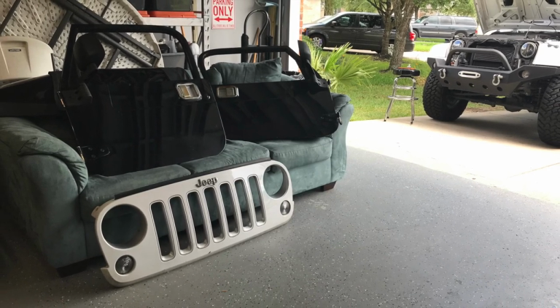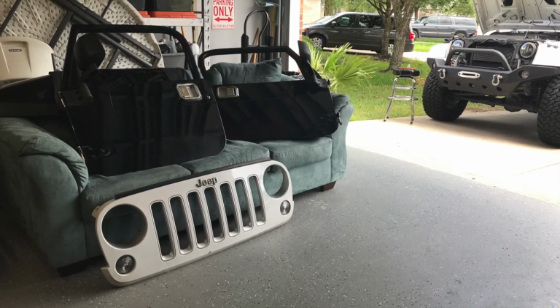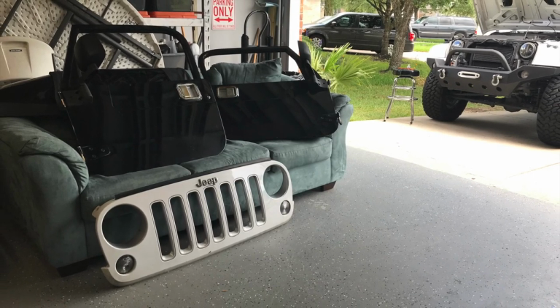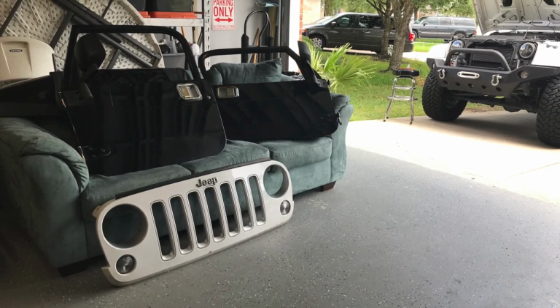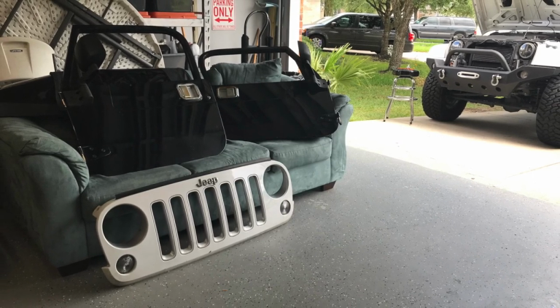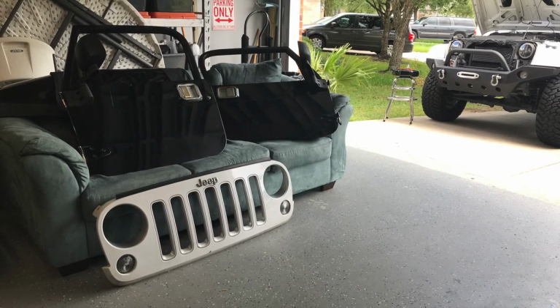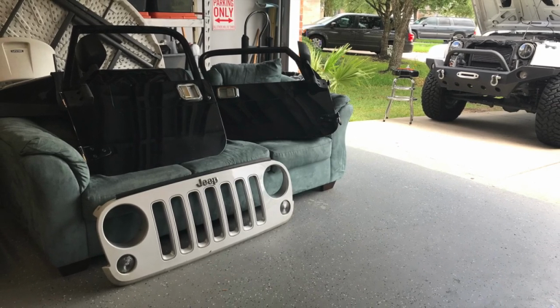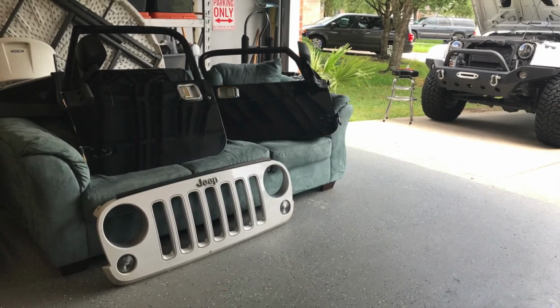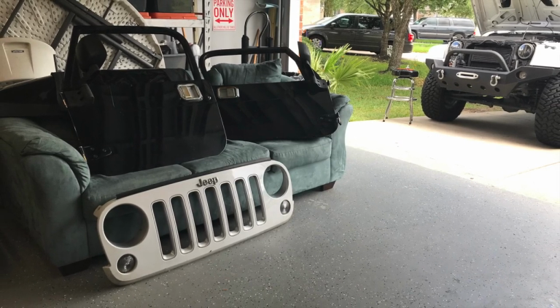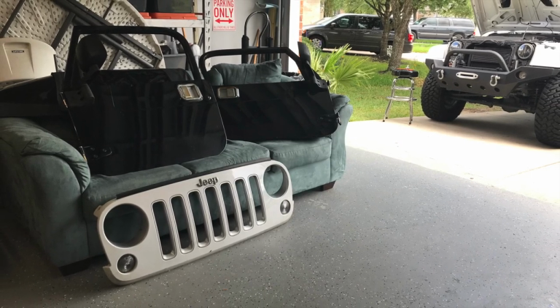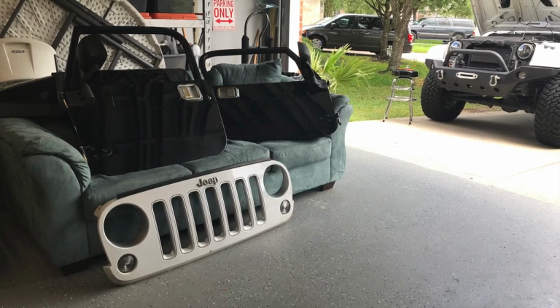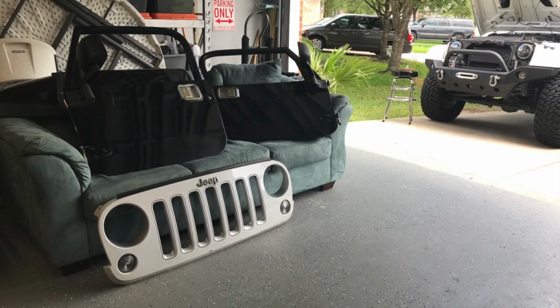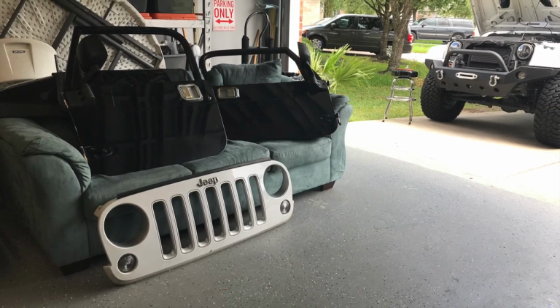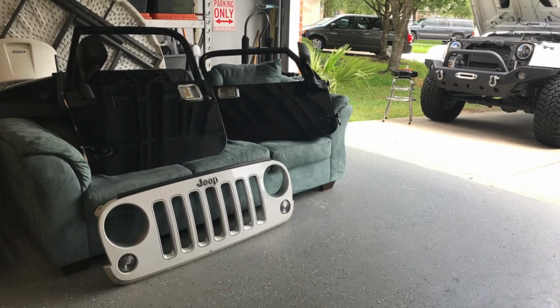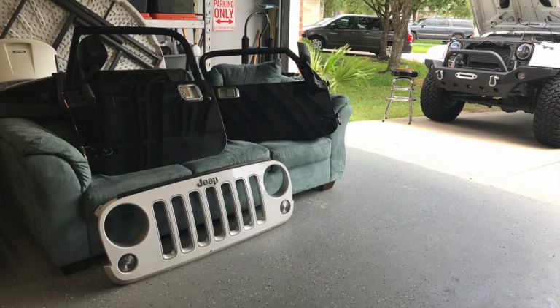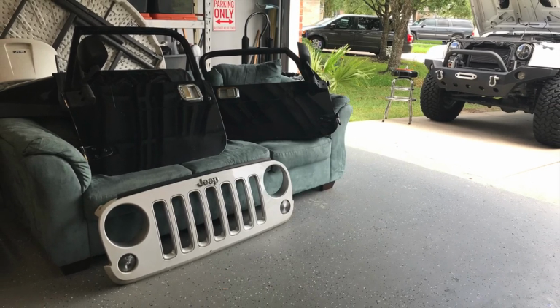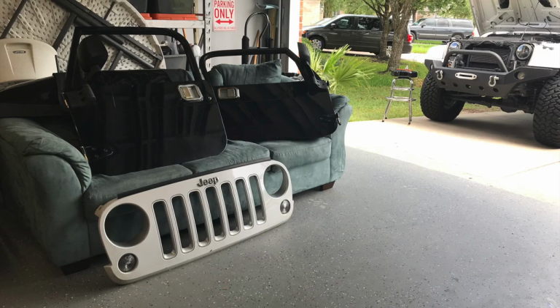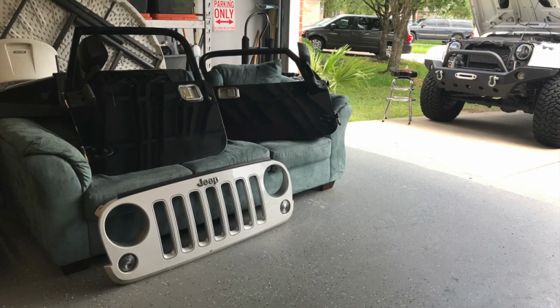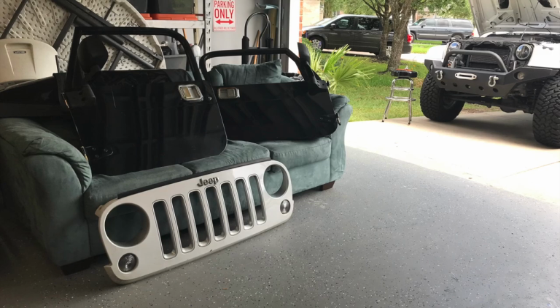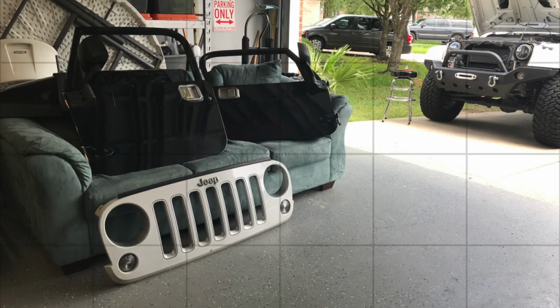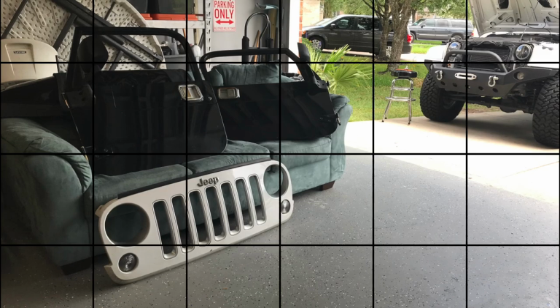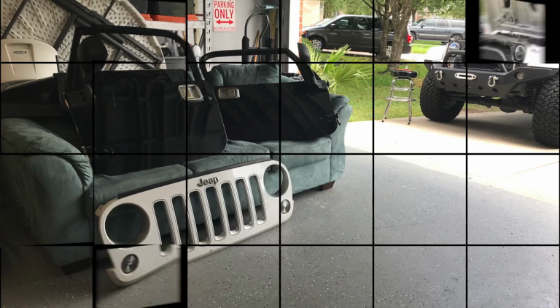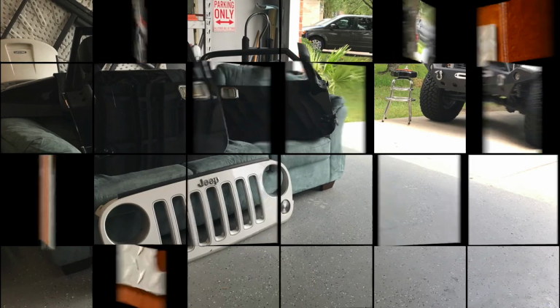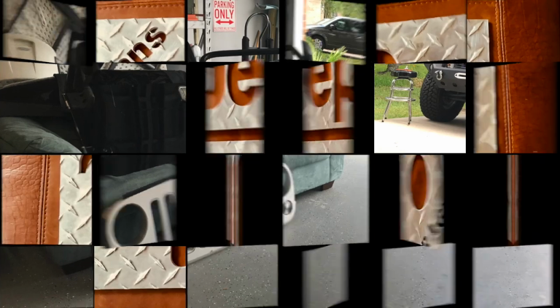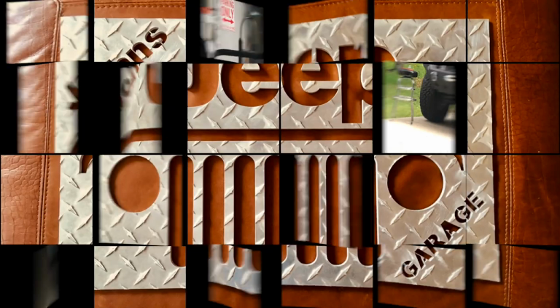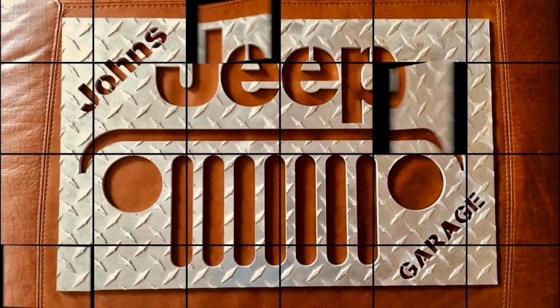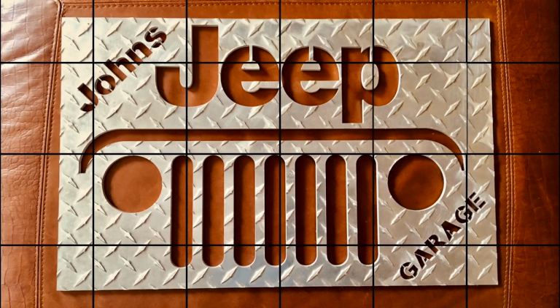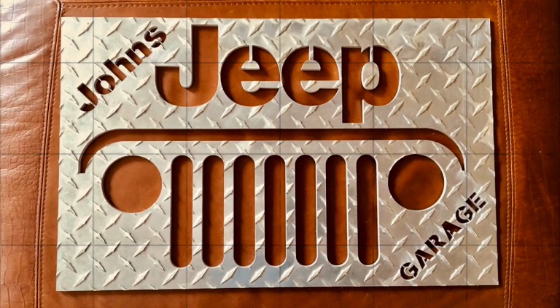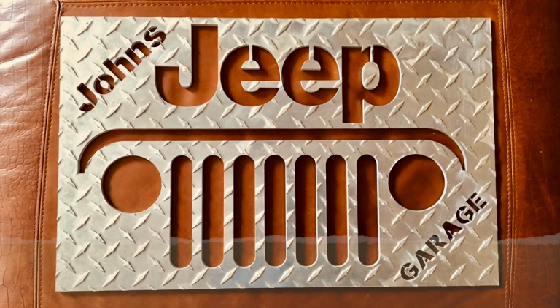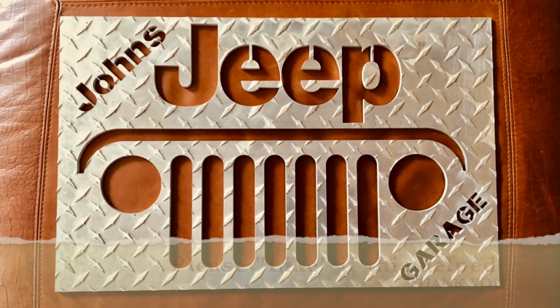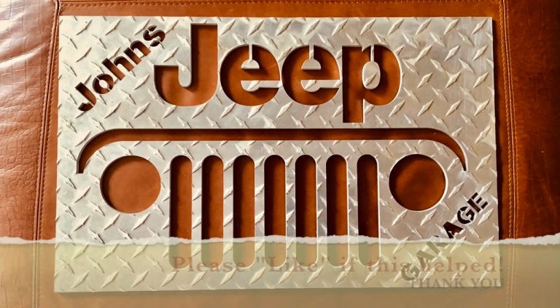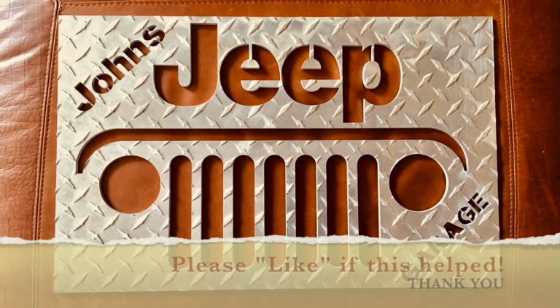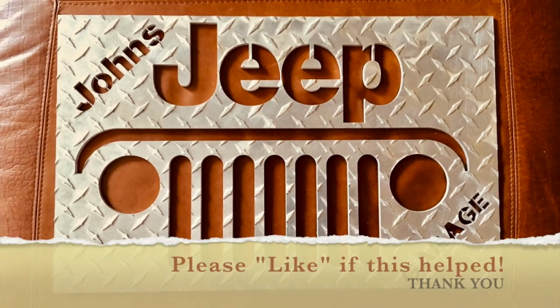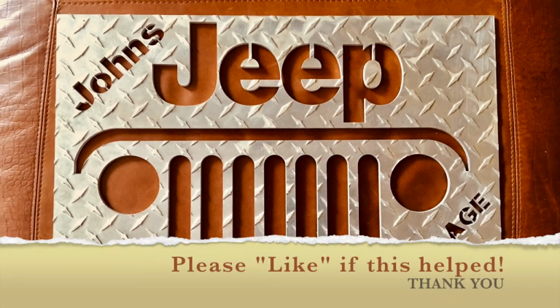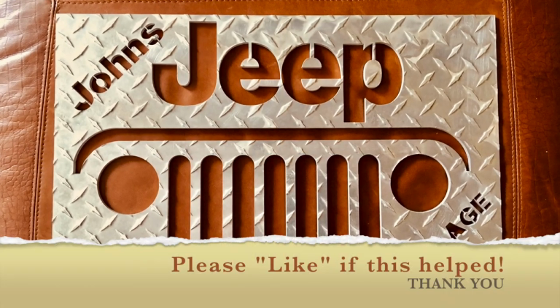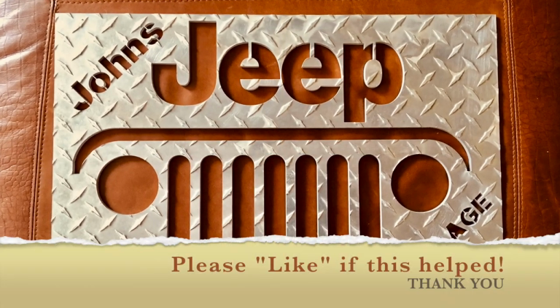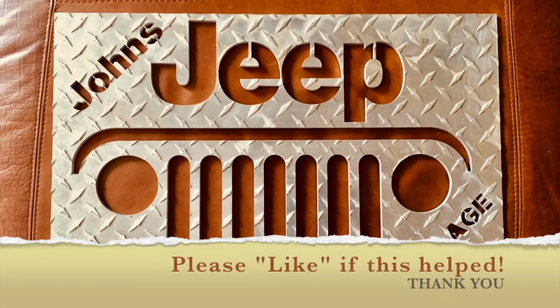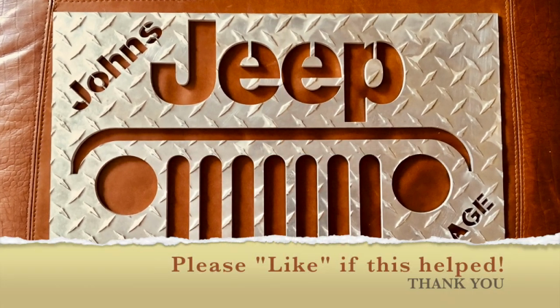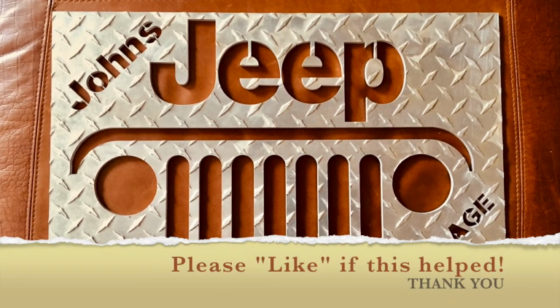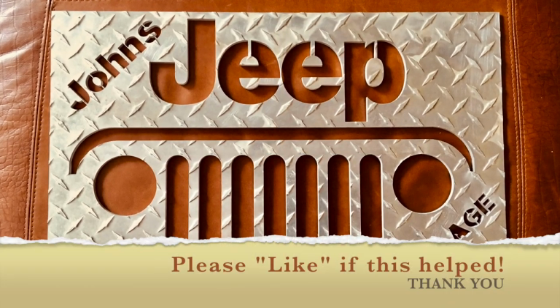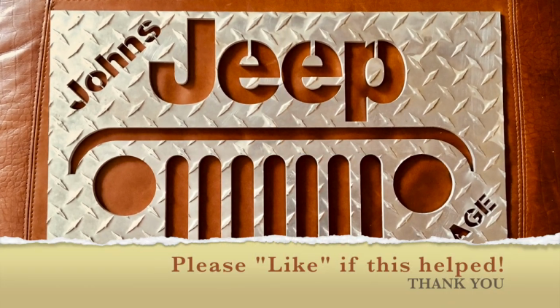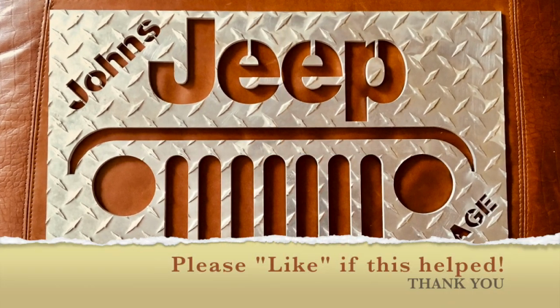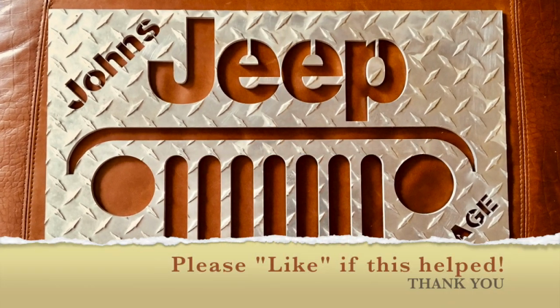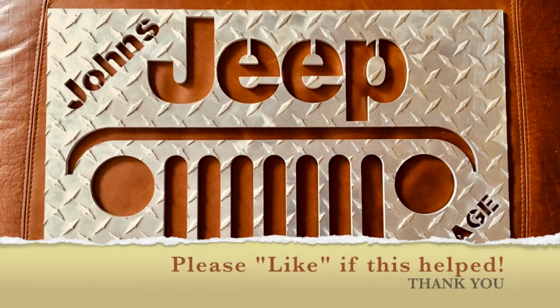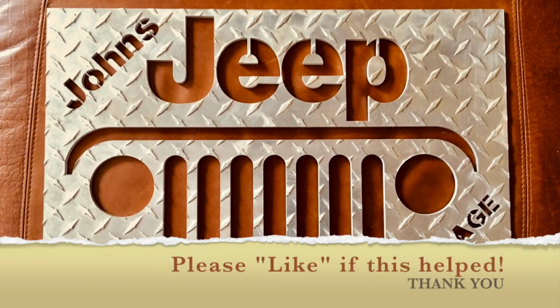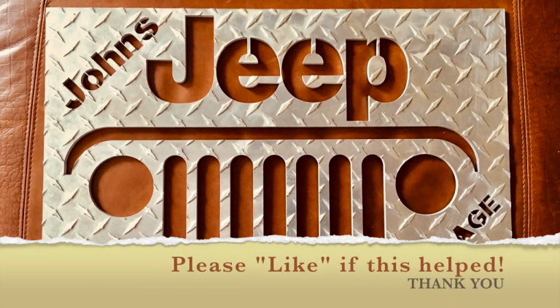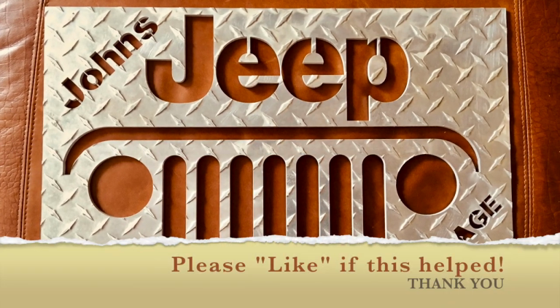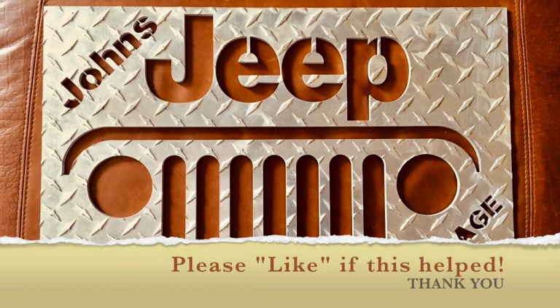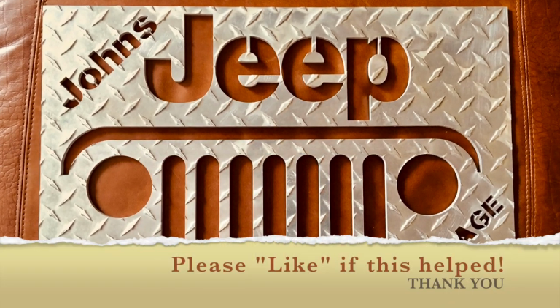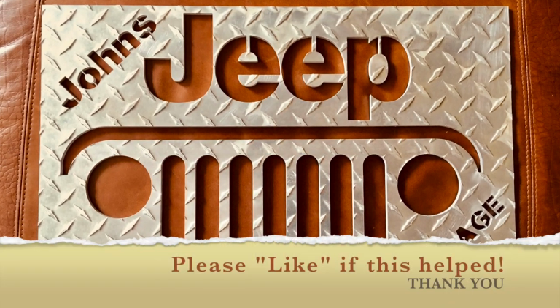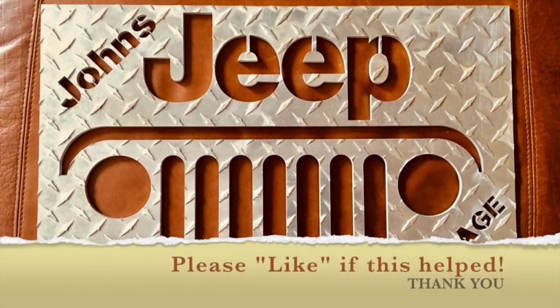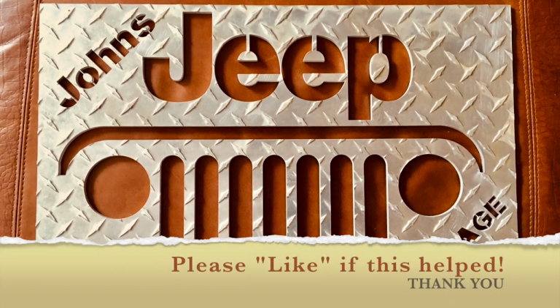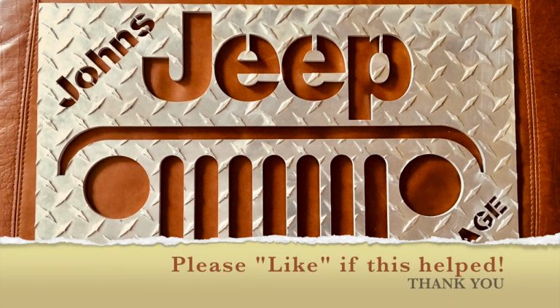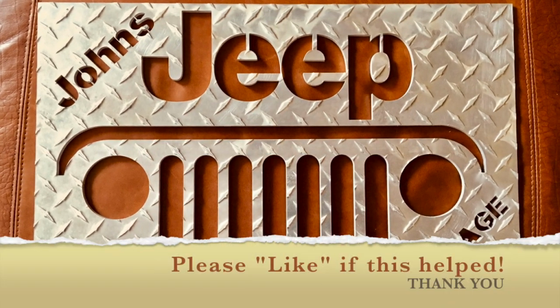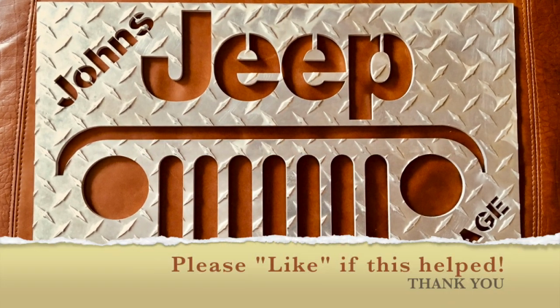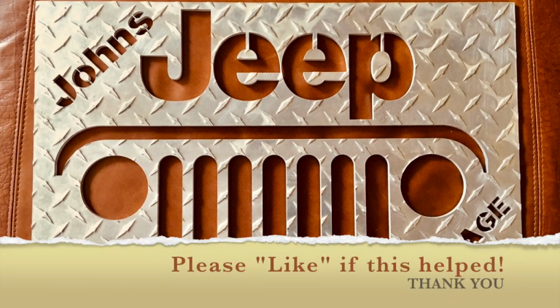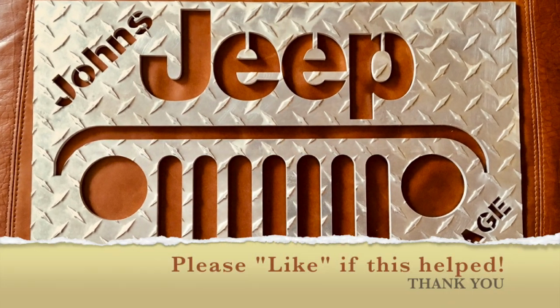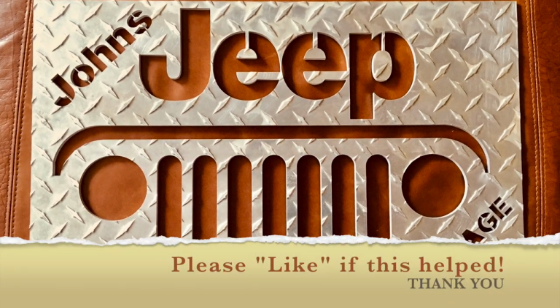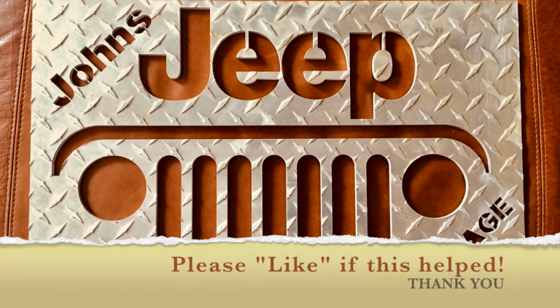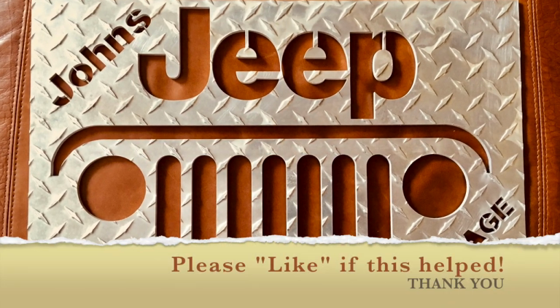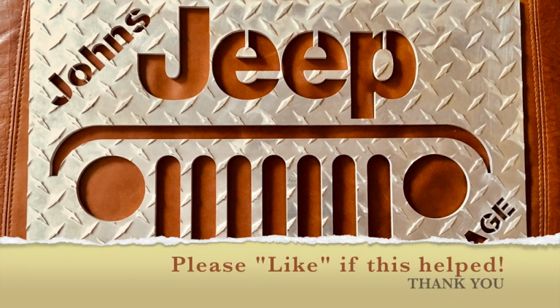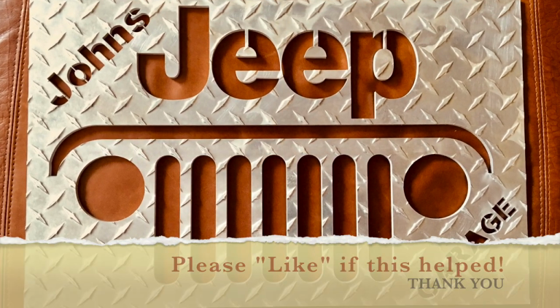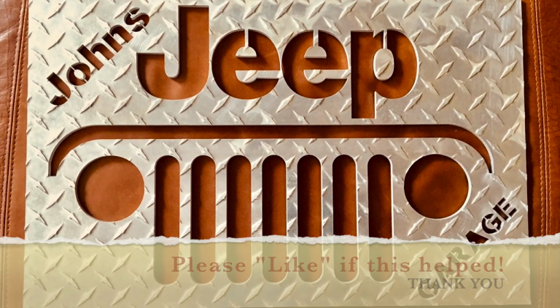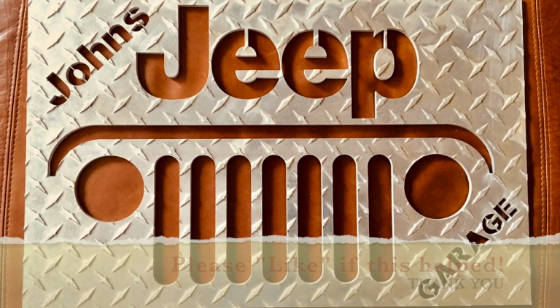Thank you for visiting John's Jeep Garage. If this helped, please like and we'd love for you to subscribe to our channel. Take it easy.